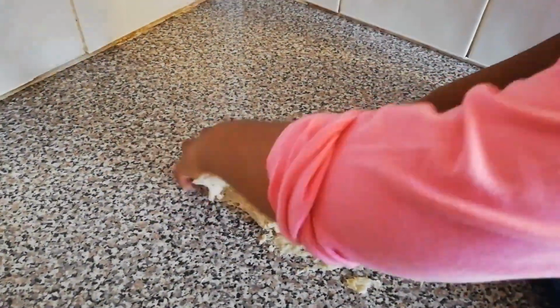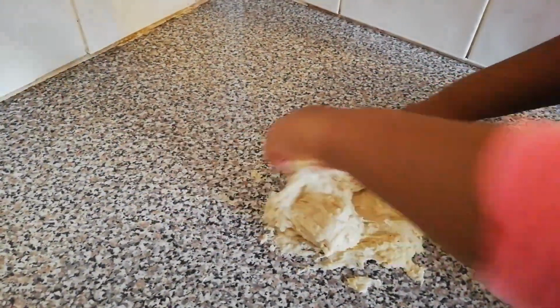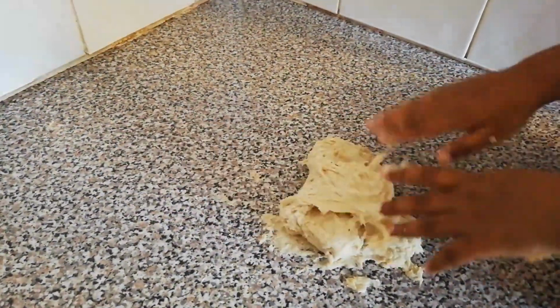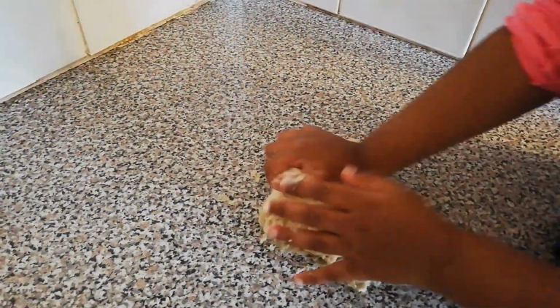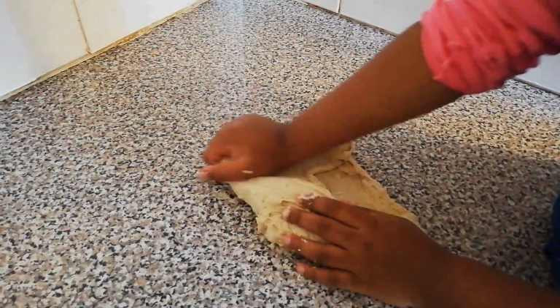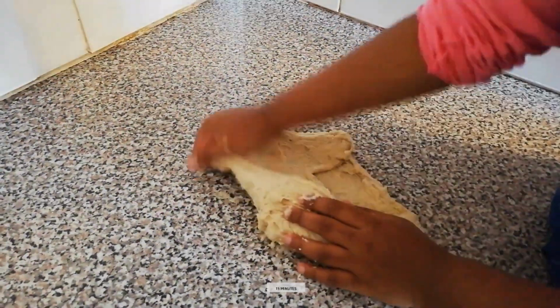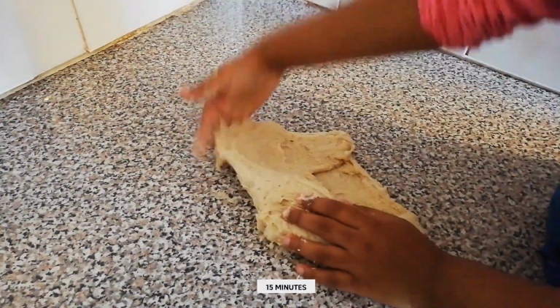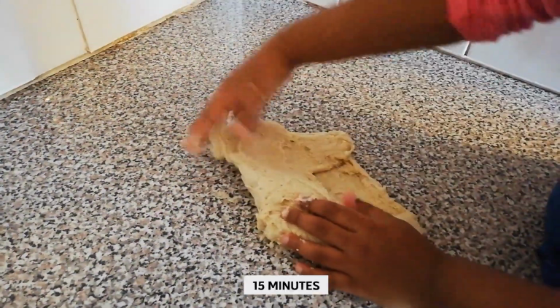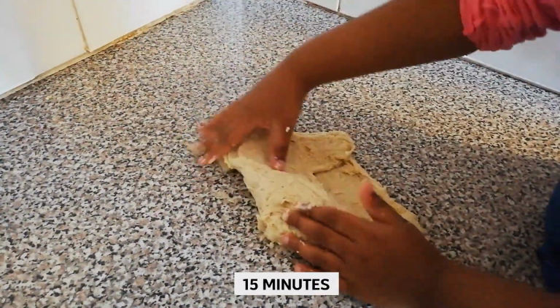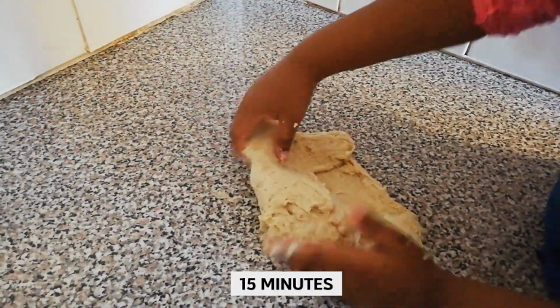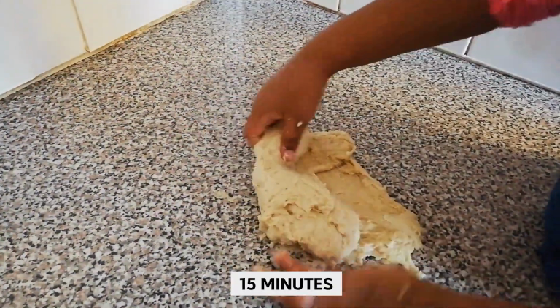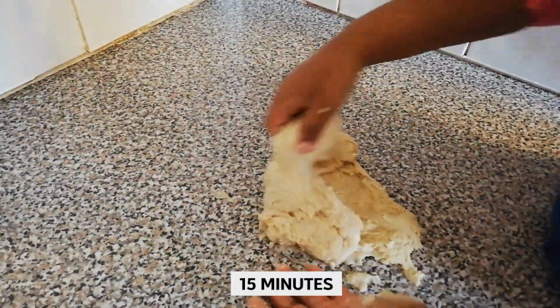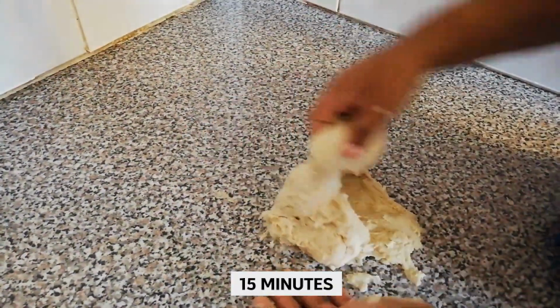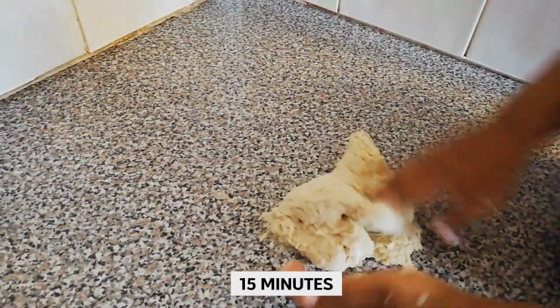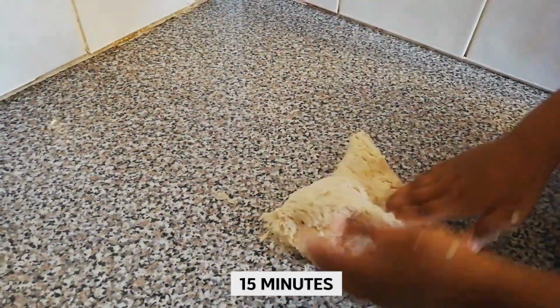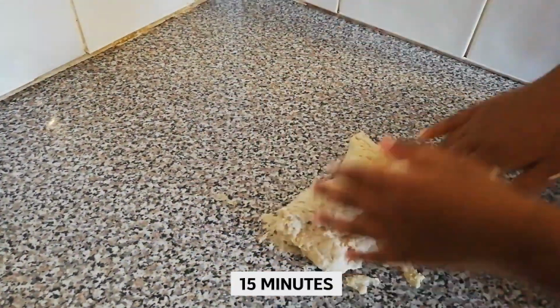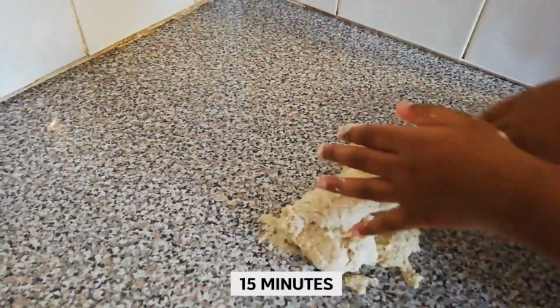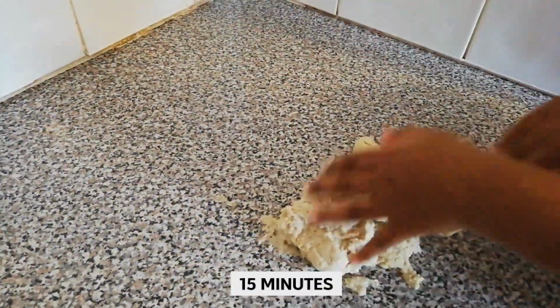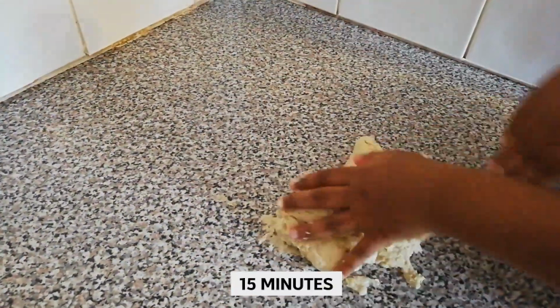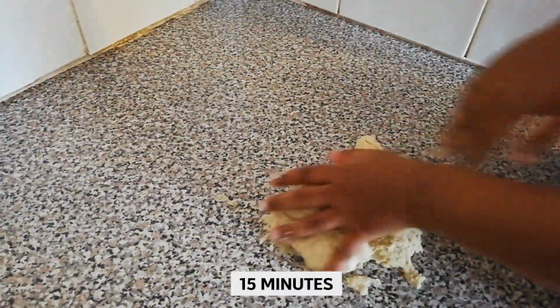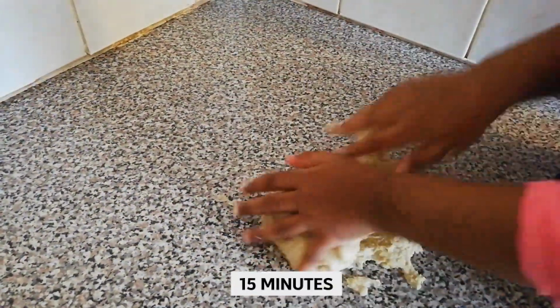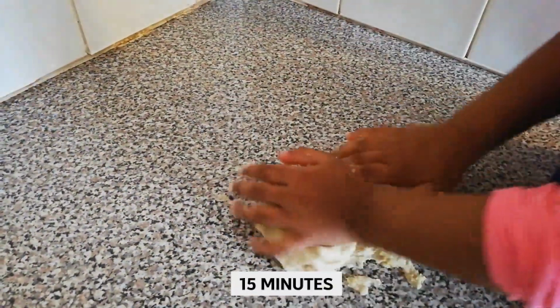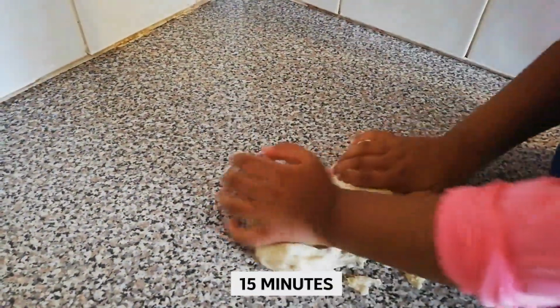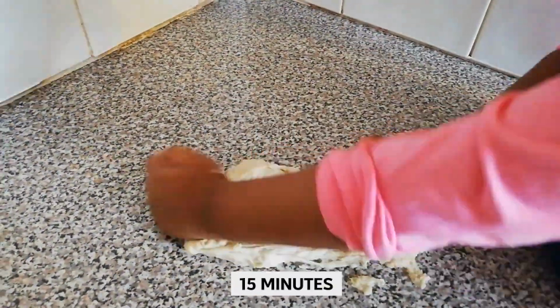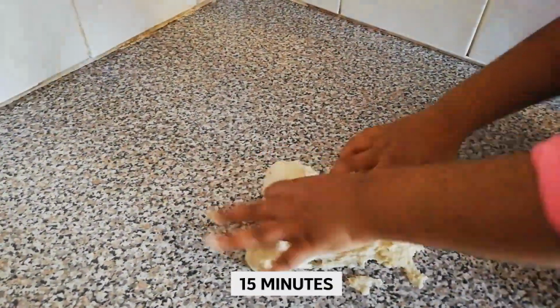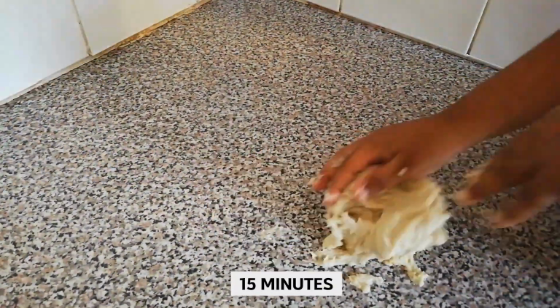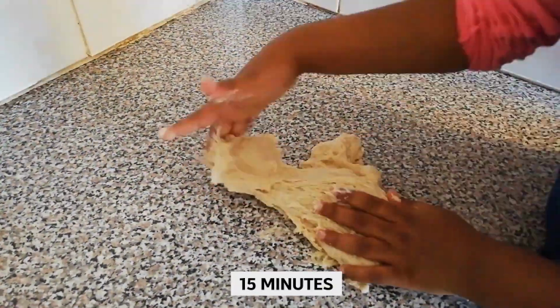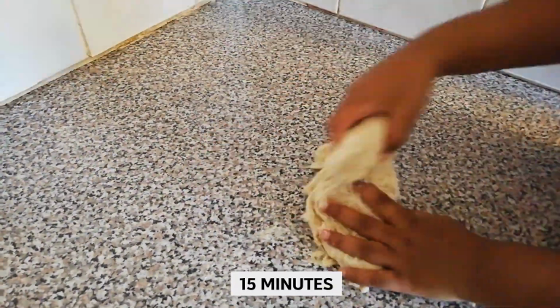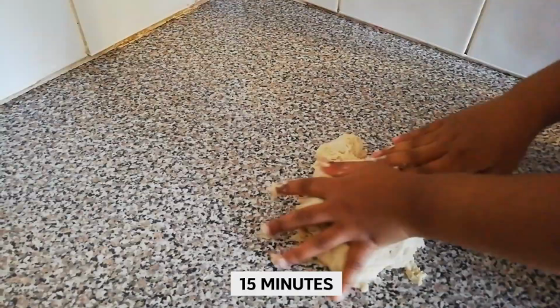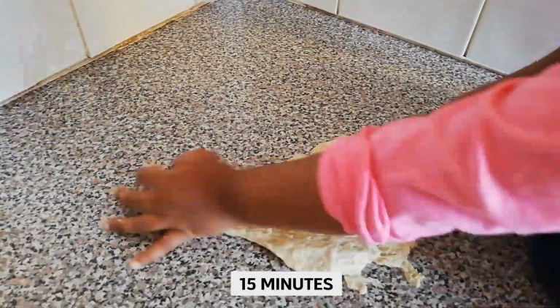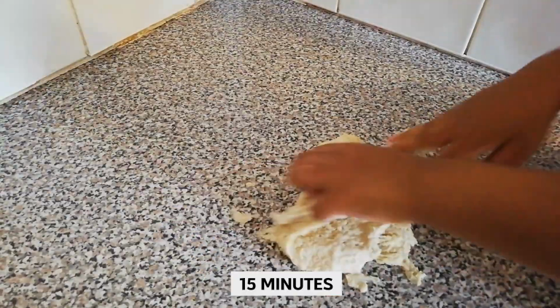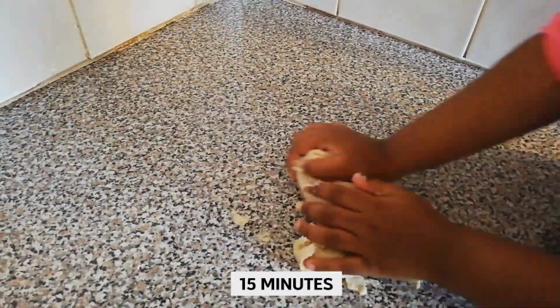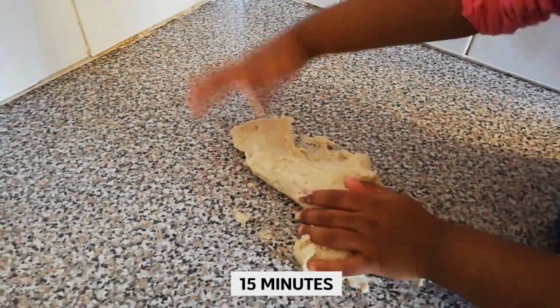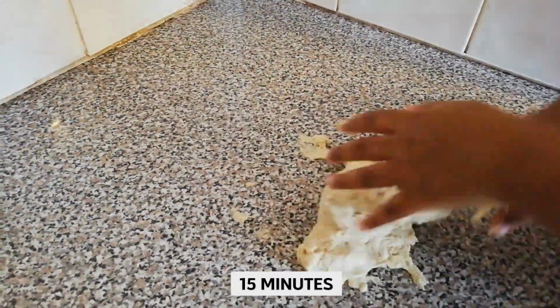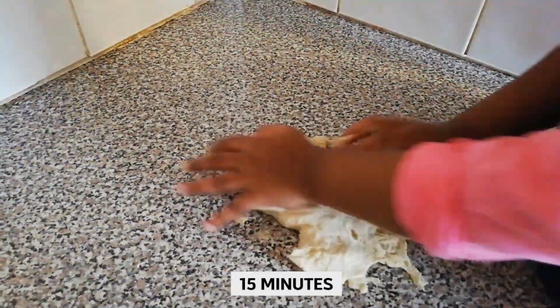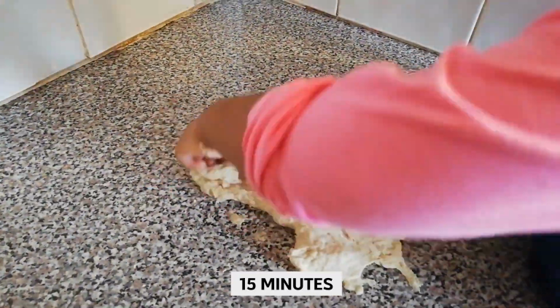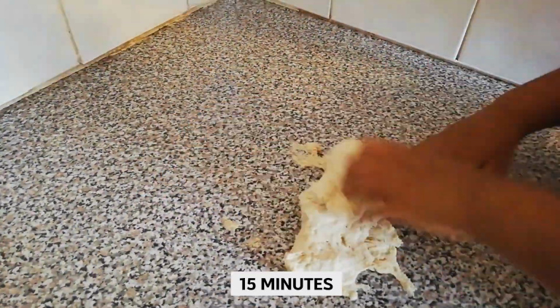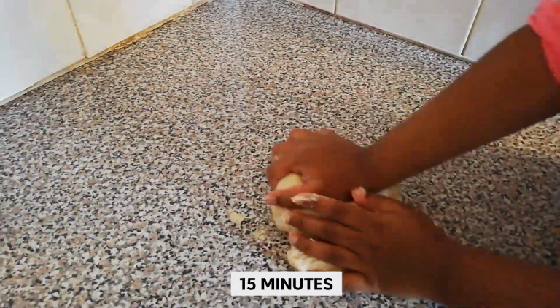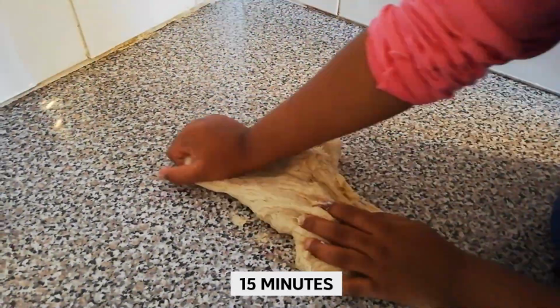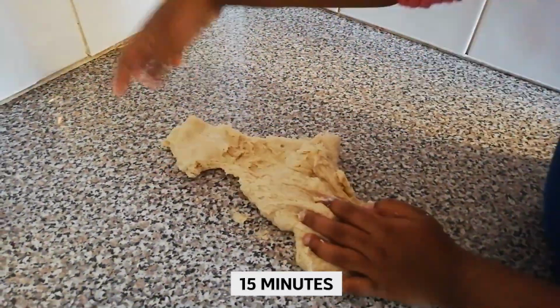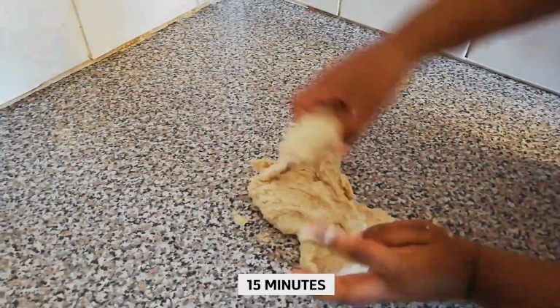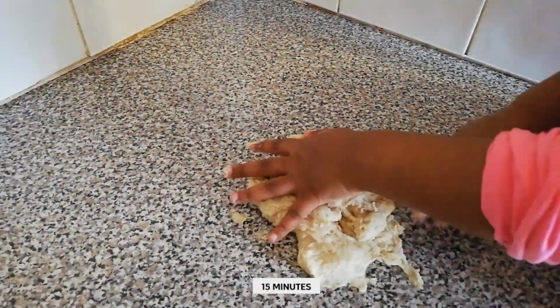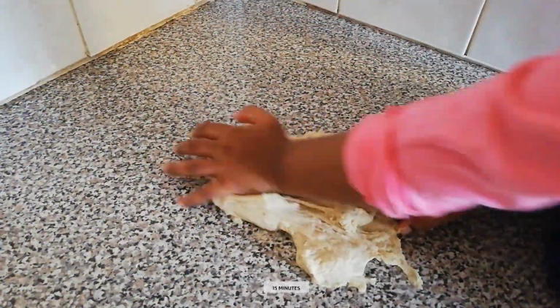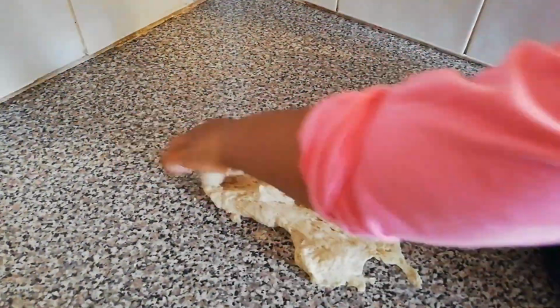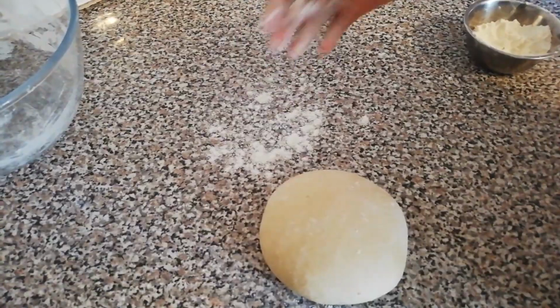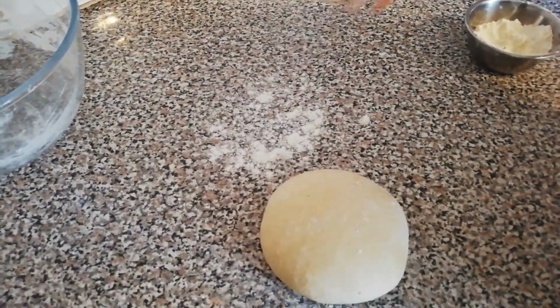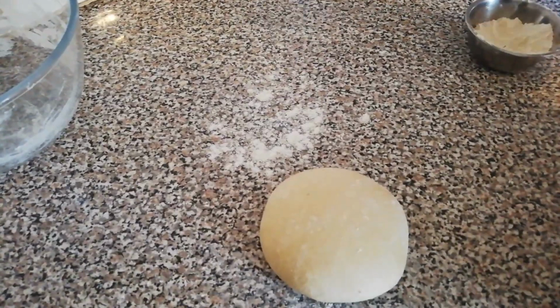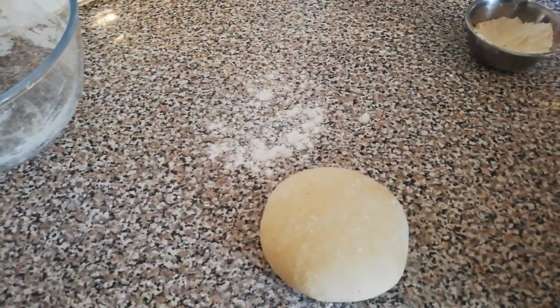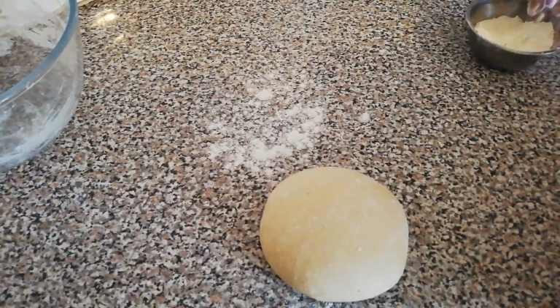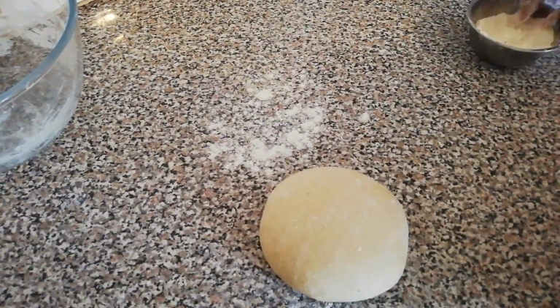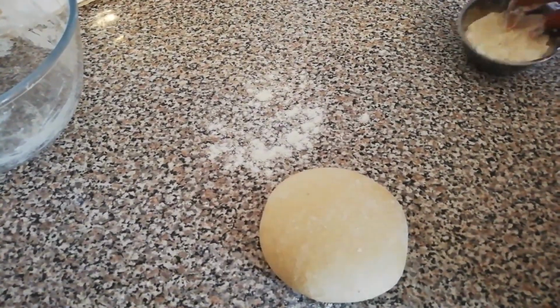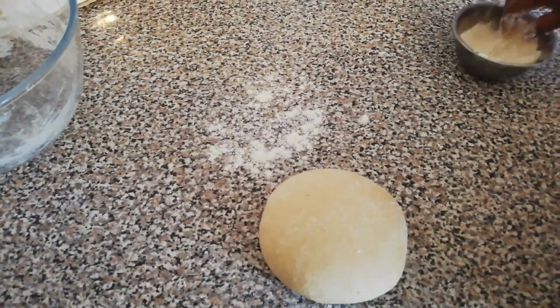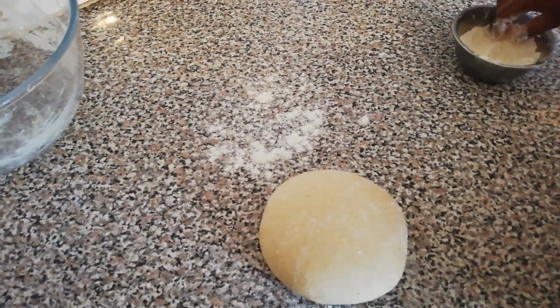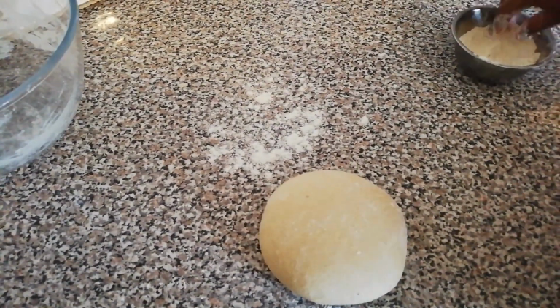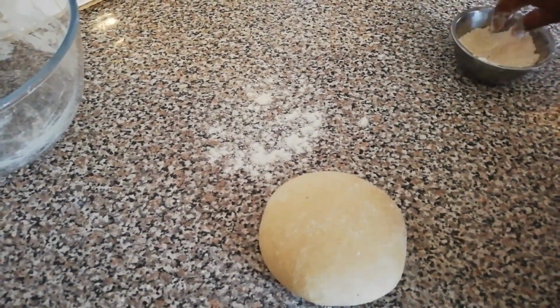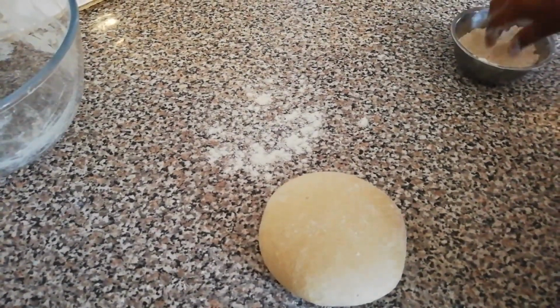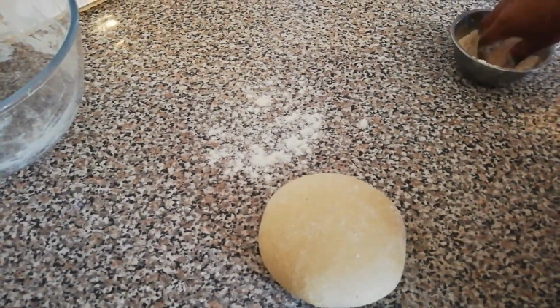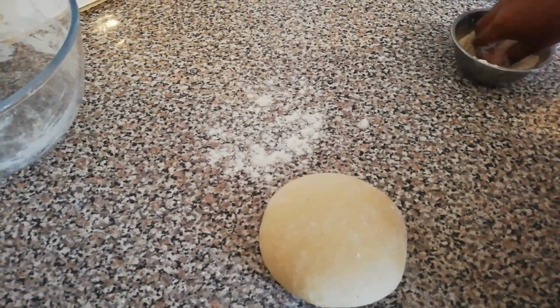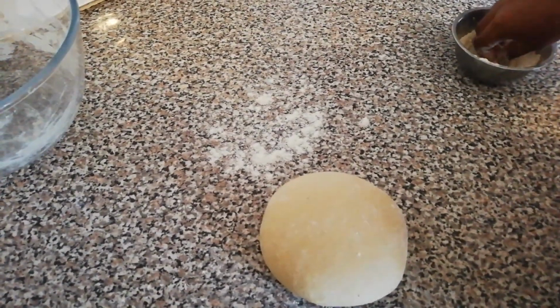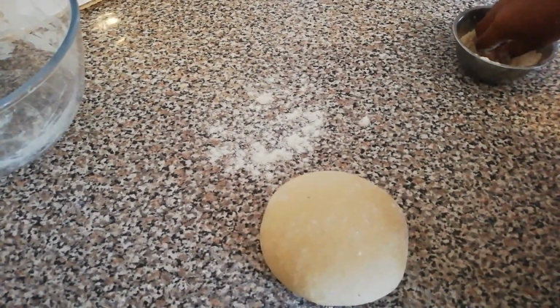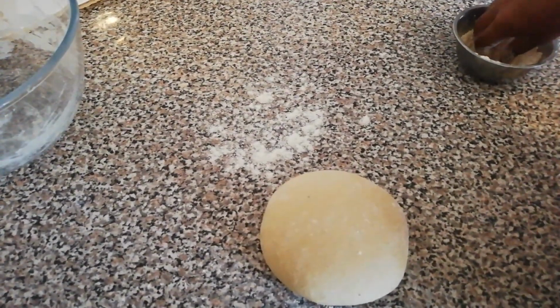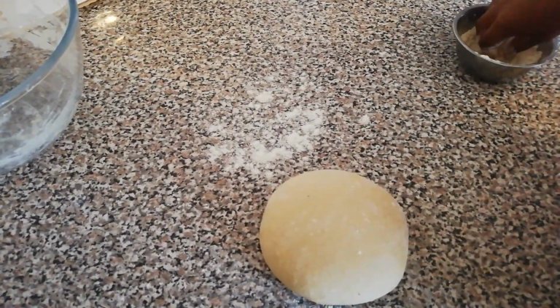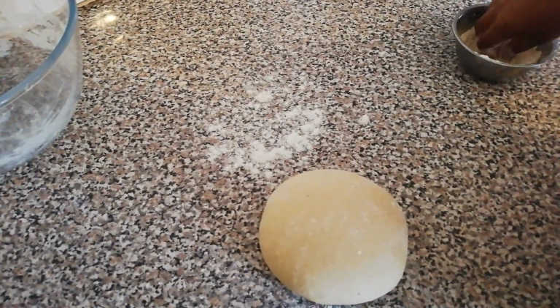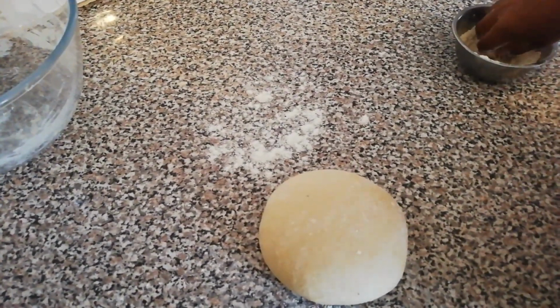Leave it like this for 50 minutes. Sprinkle some flour on the table.